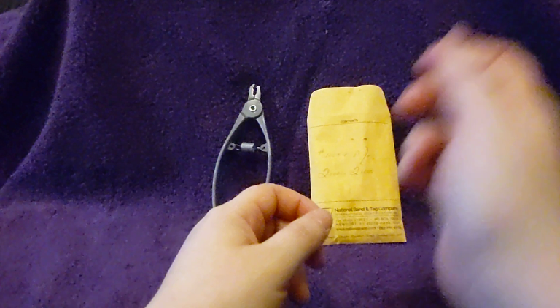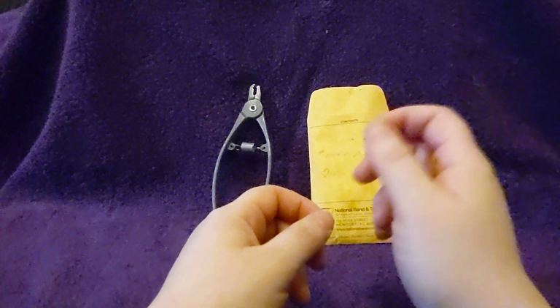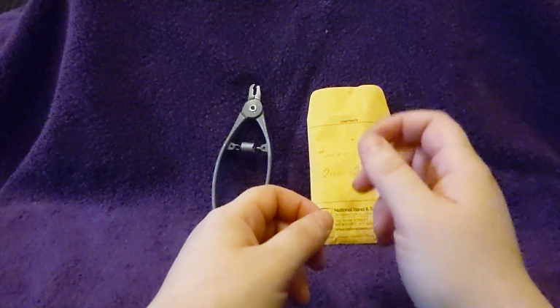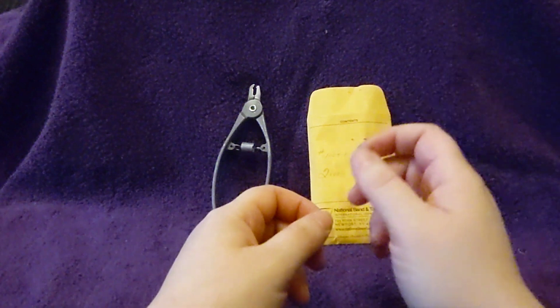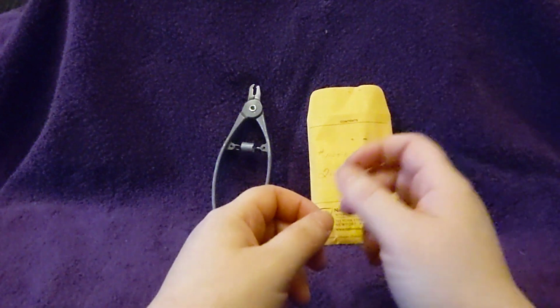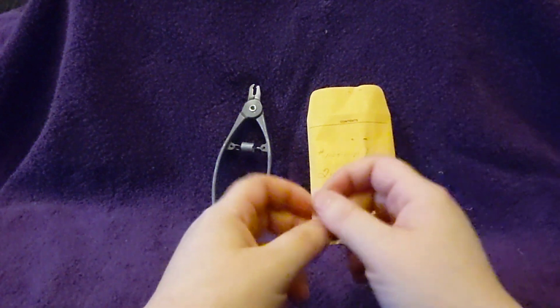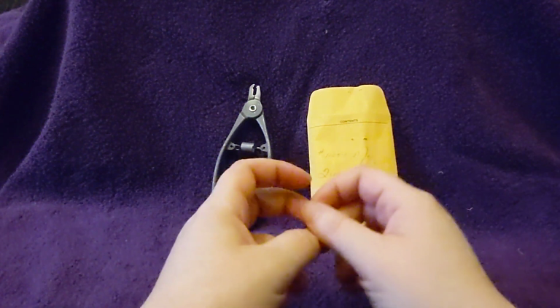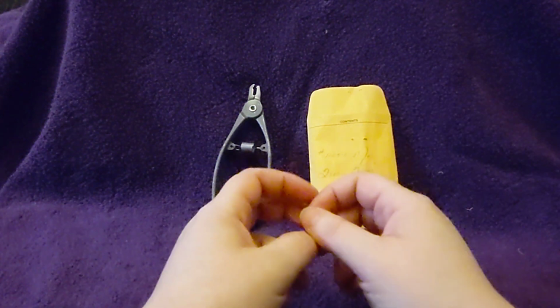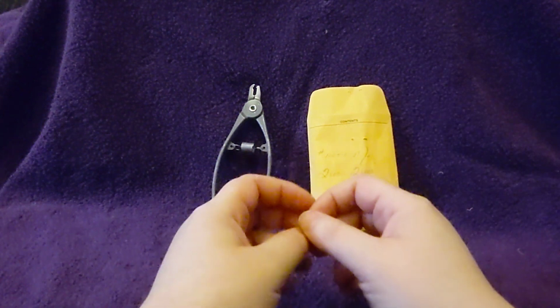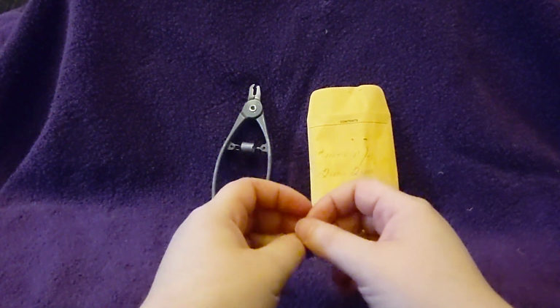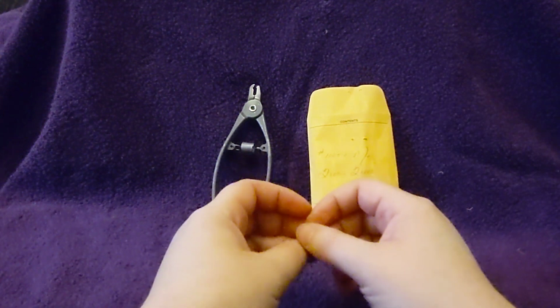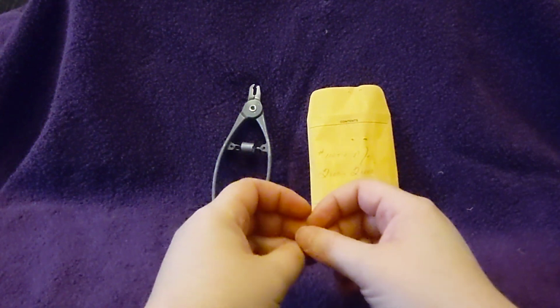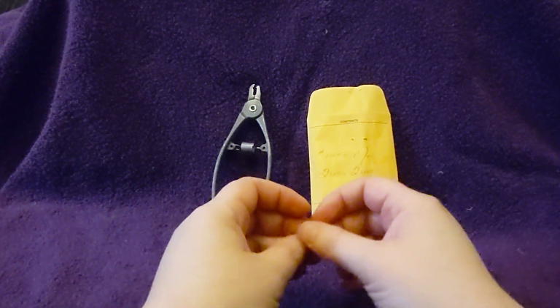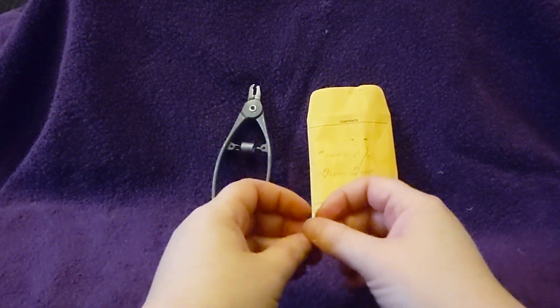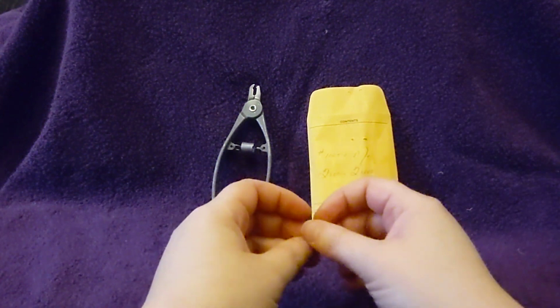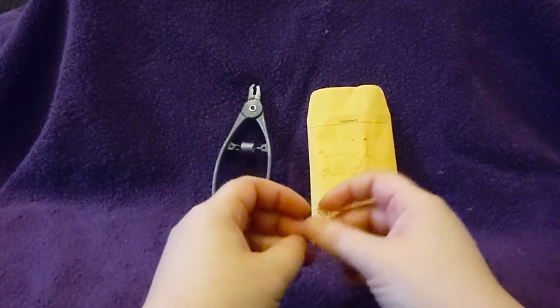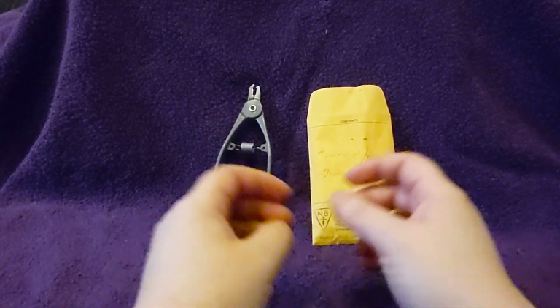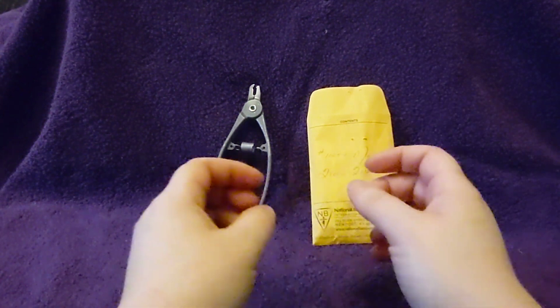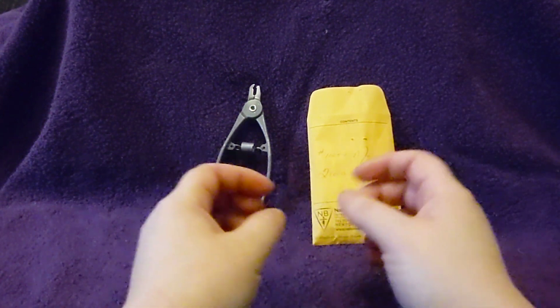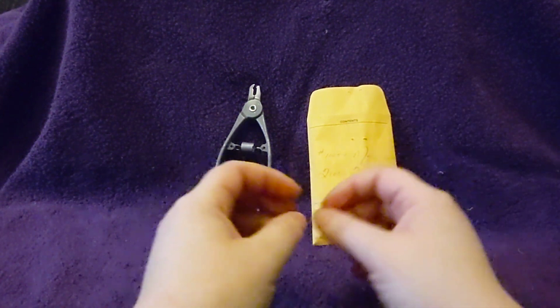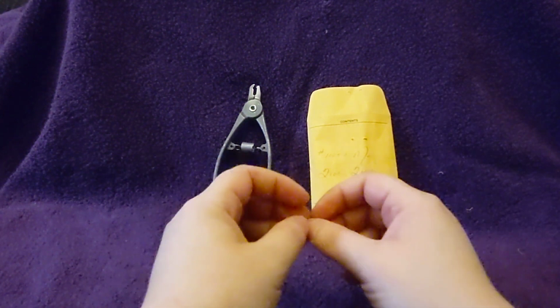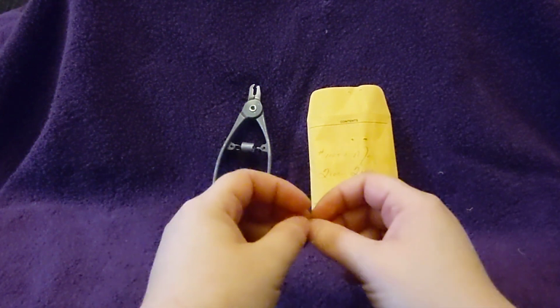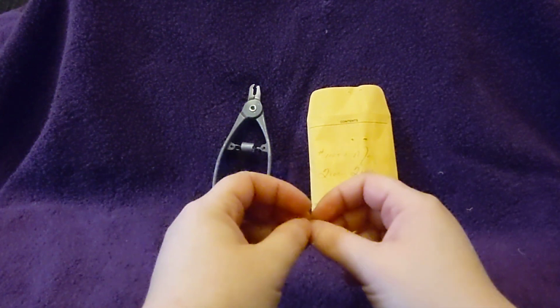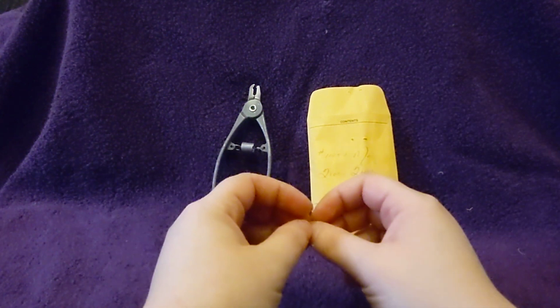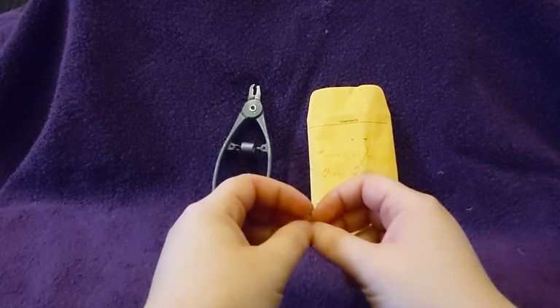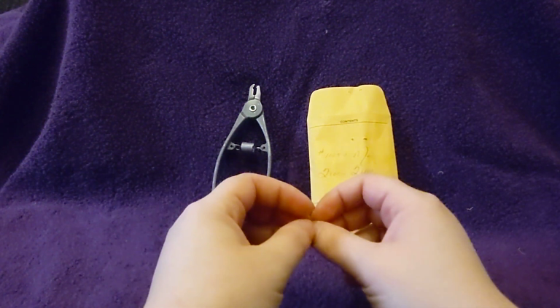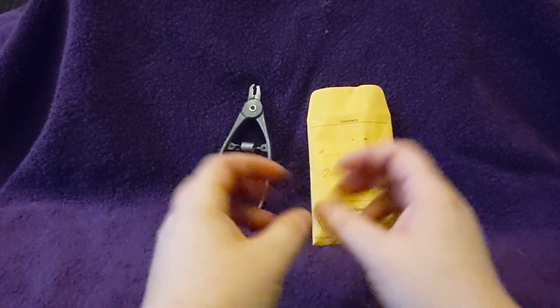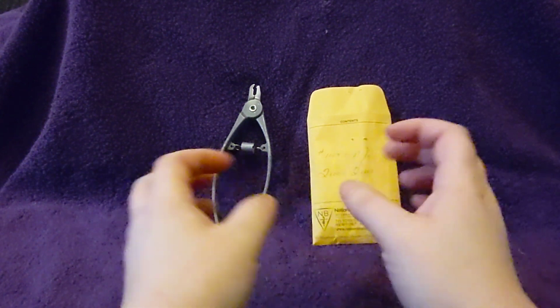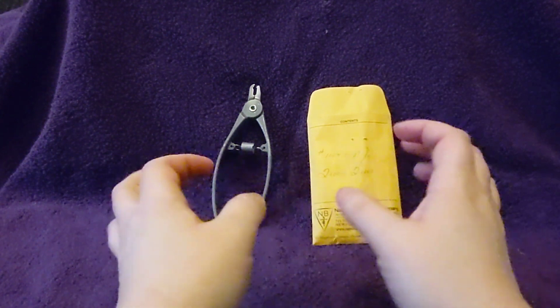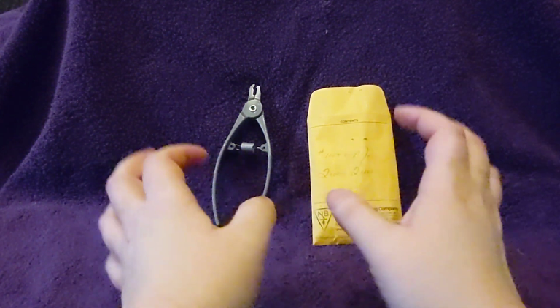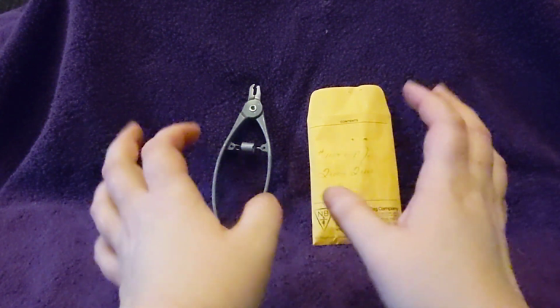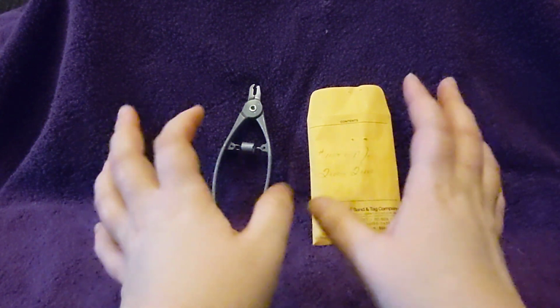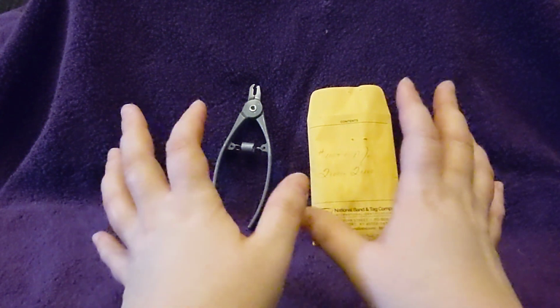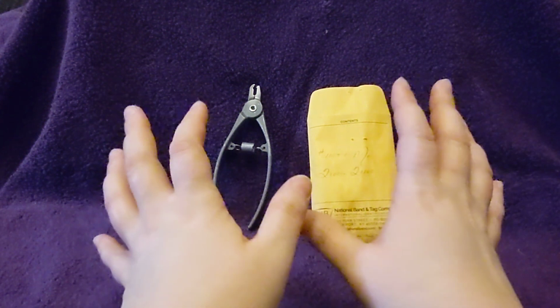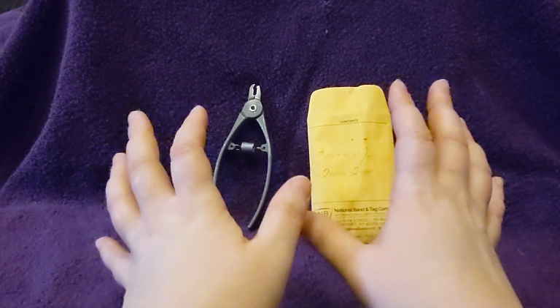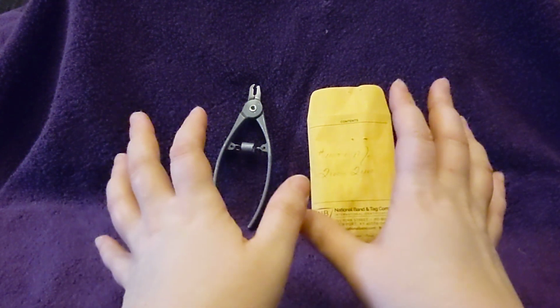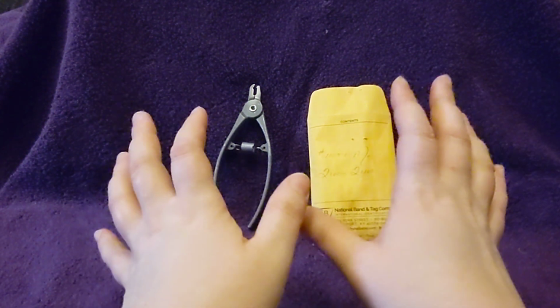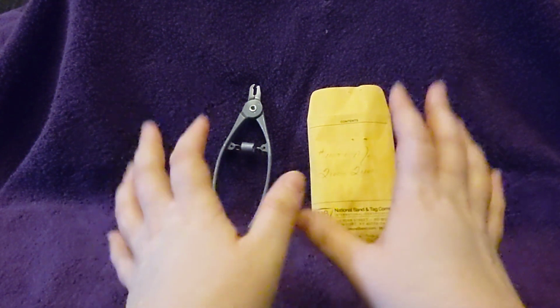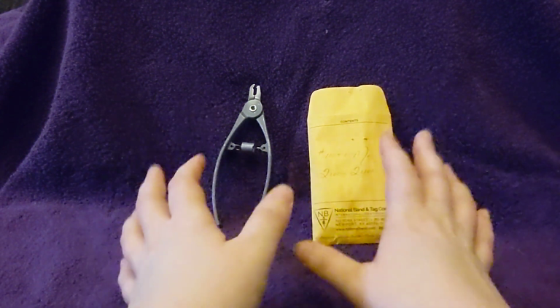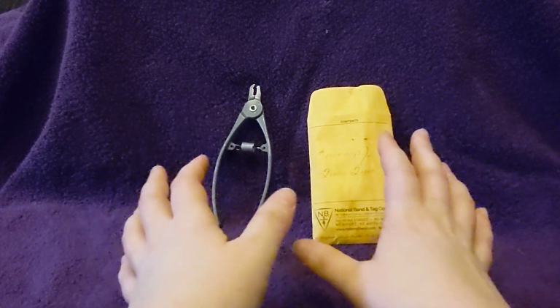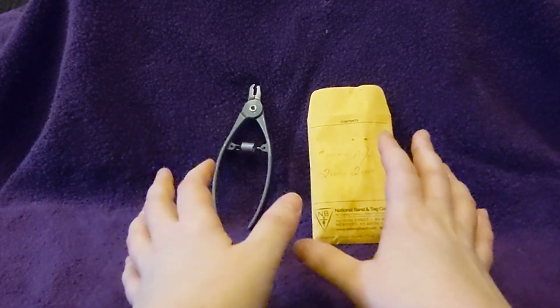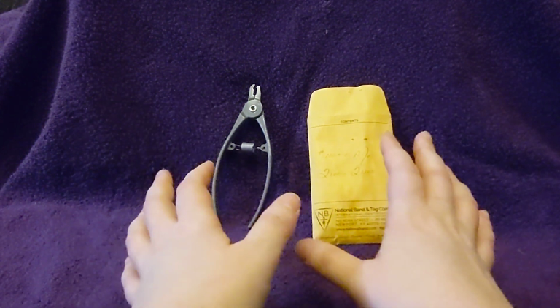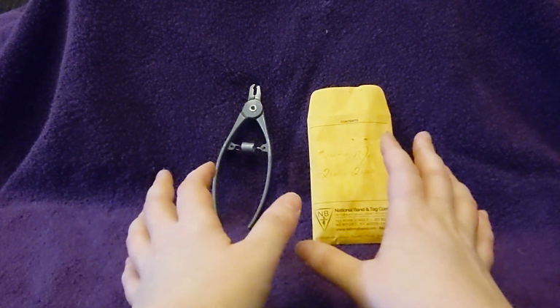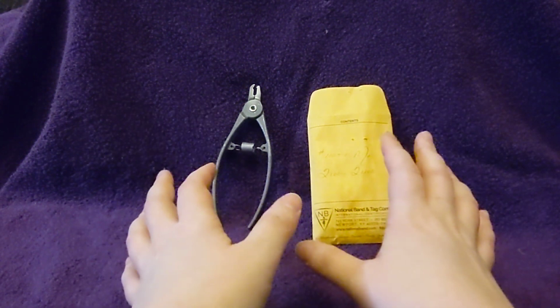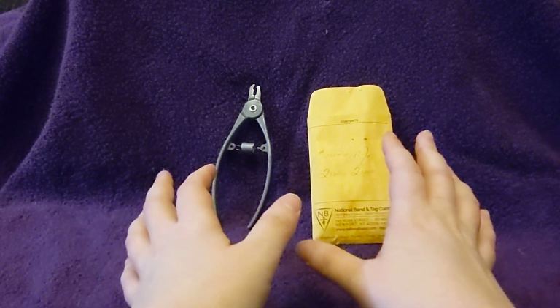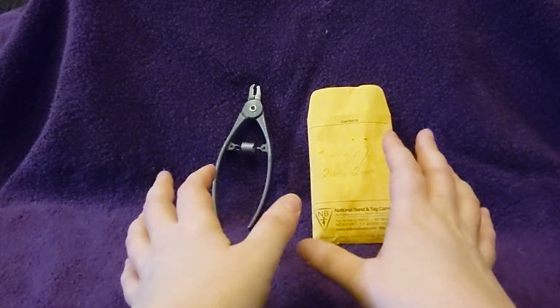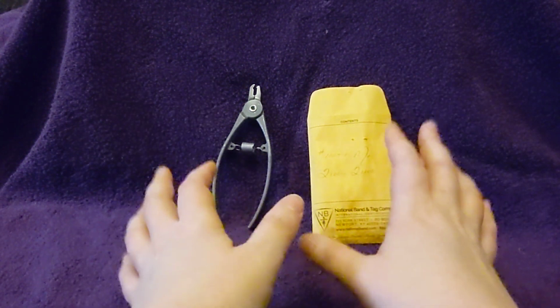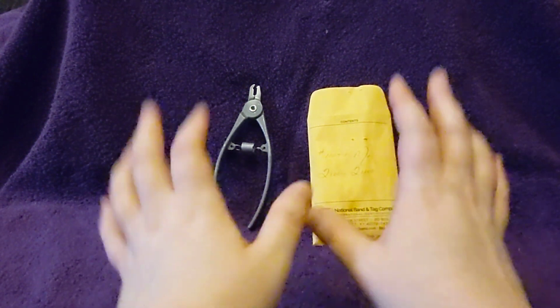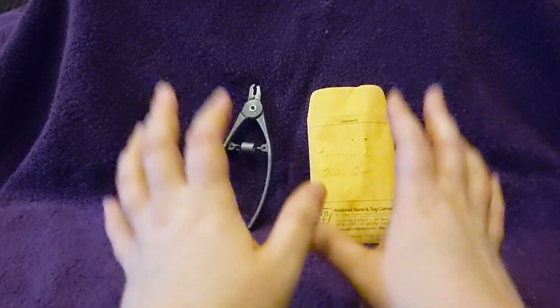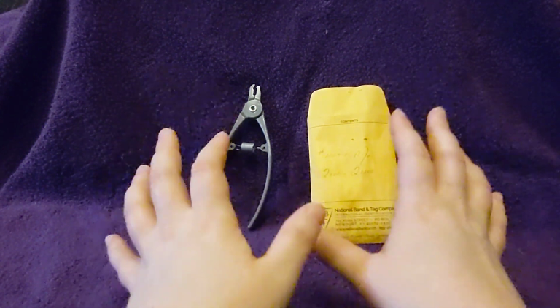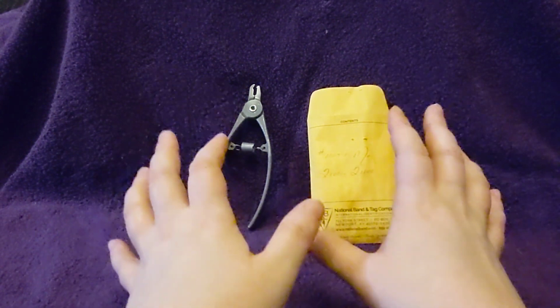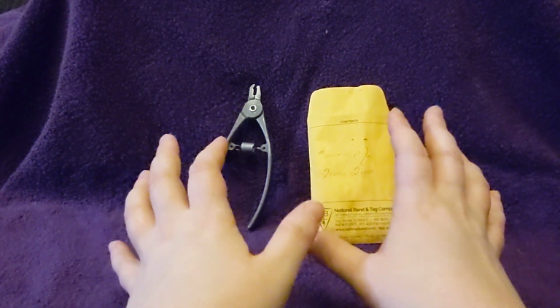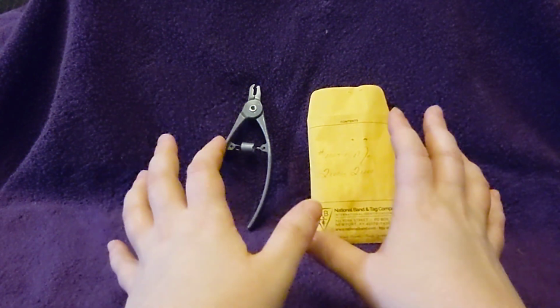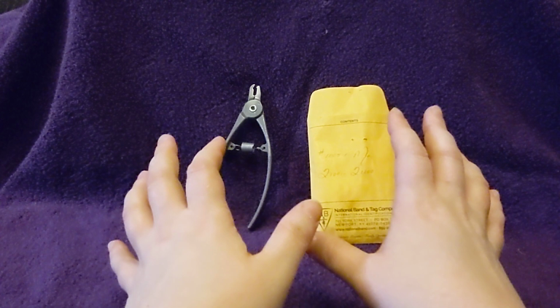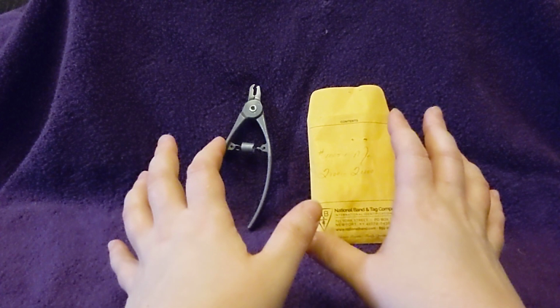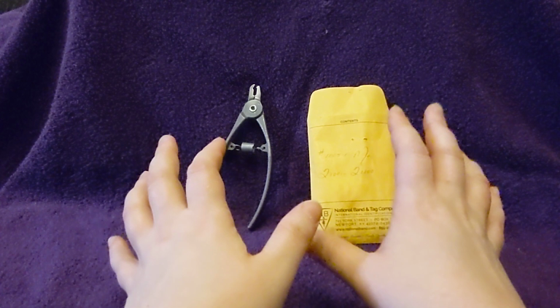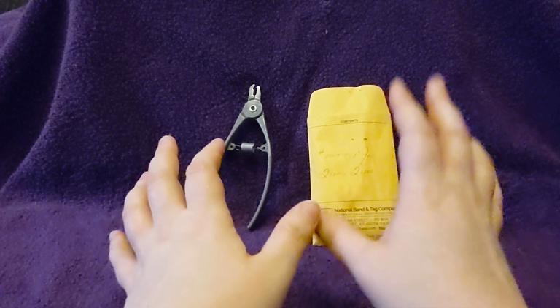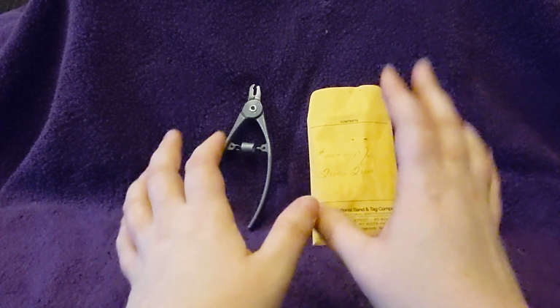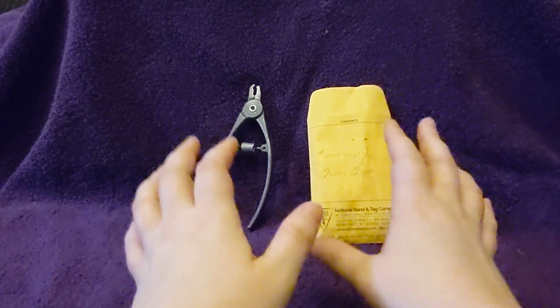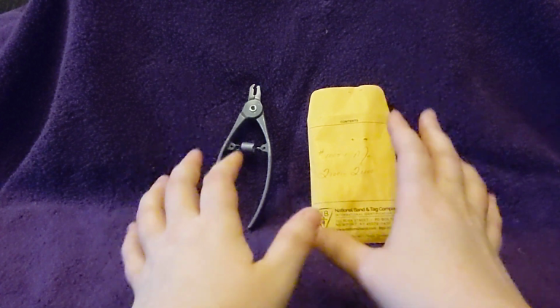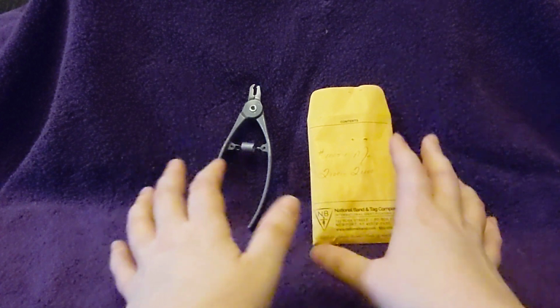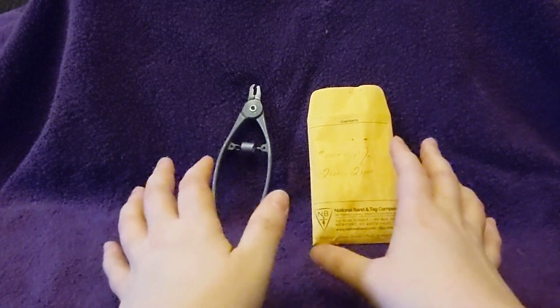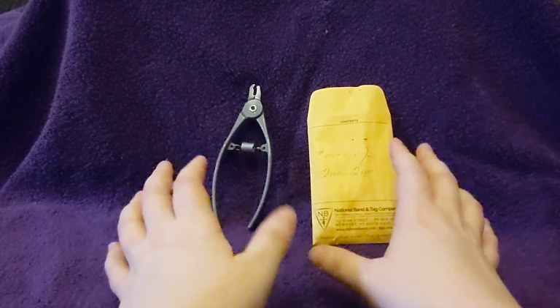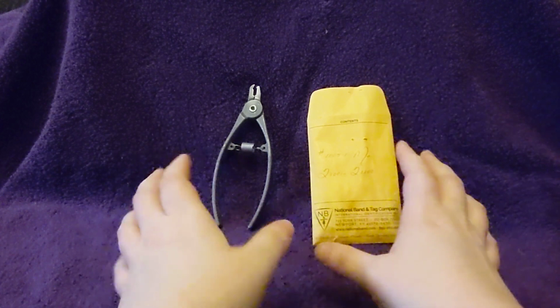Hello. Today we are going to be looking at tagging mice.